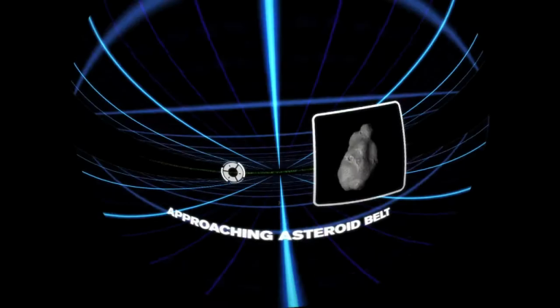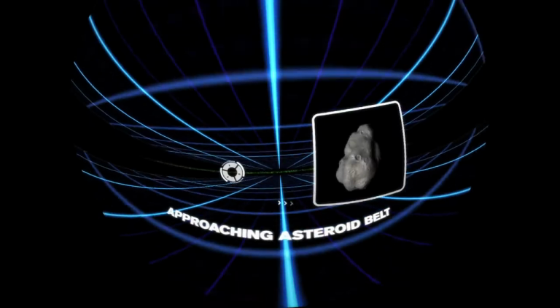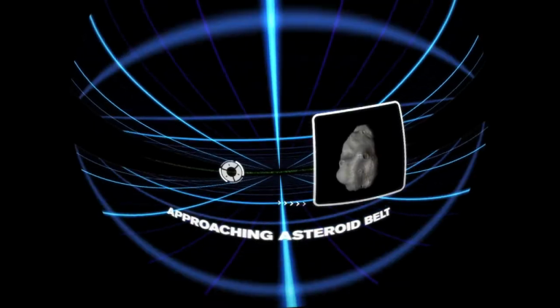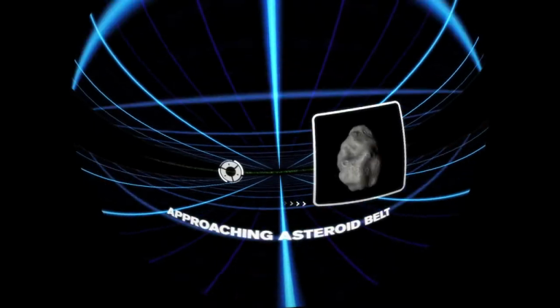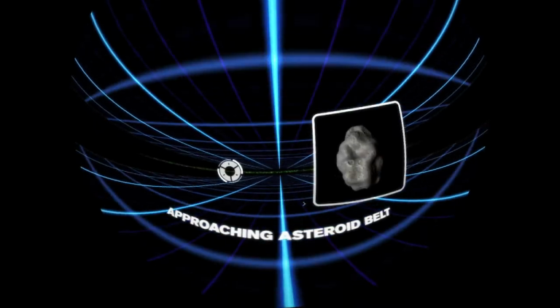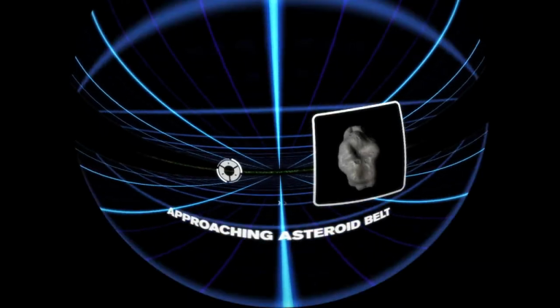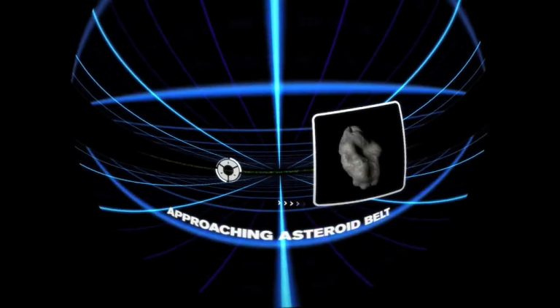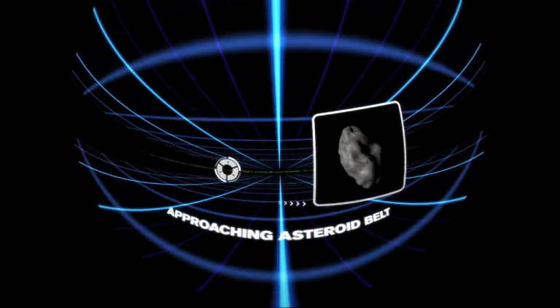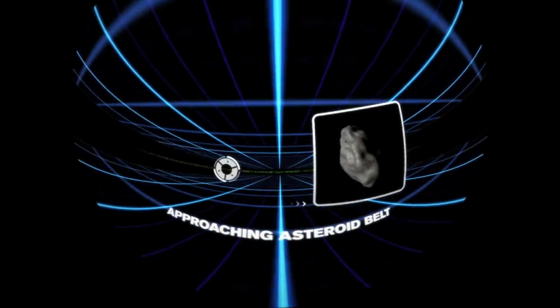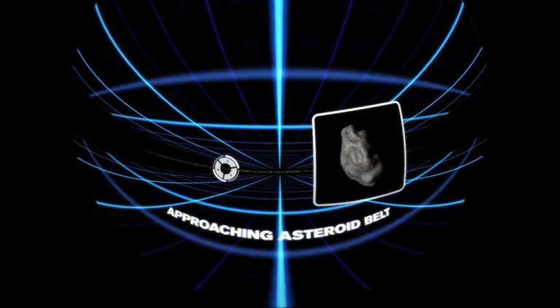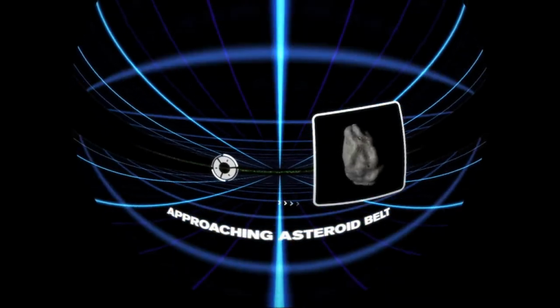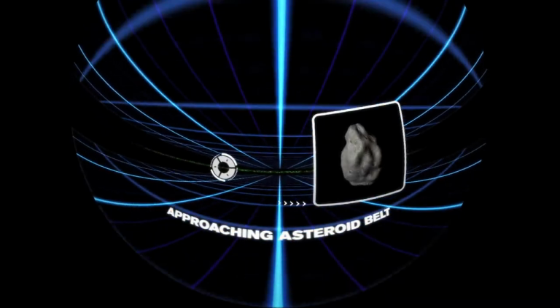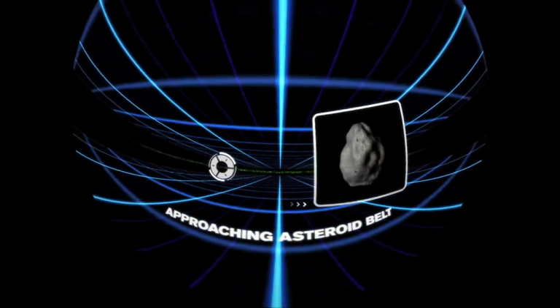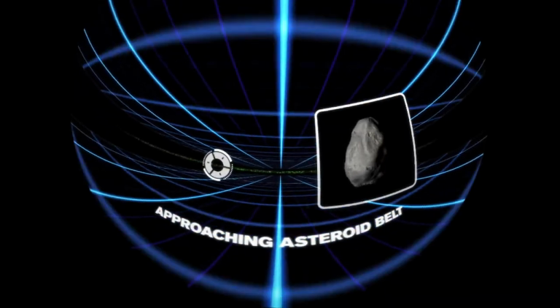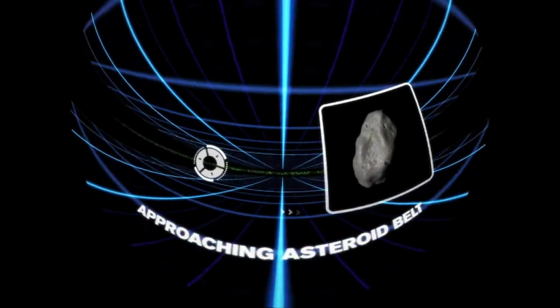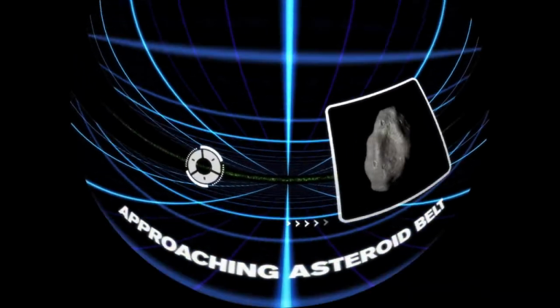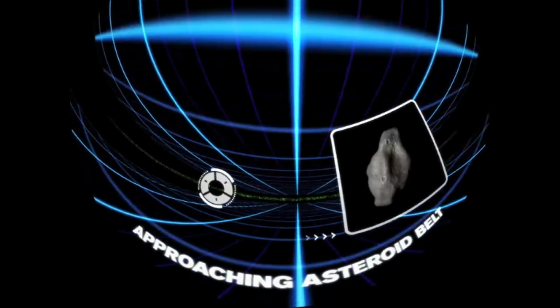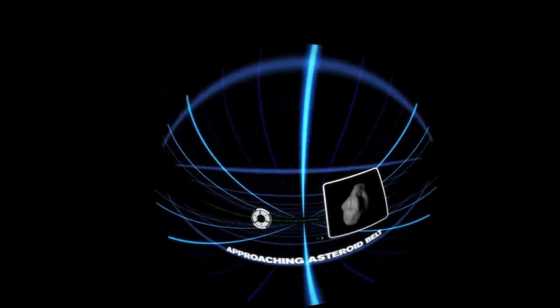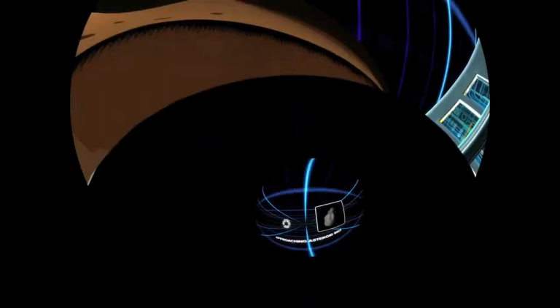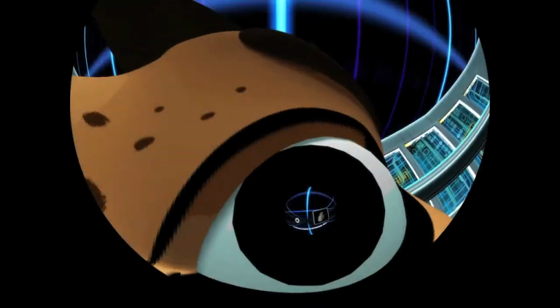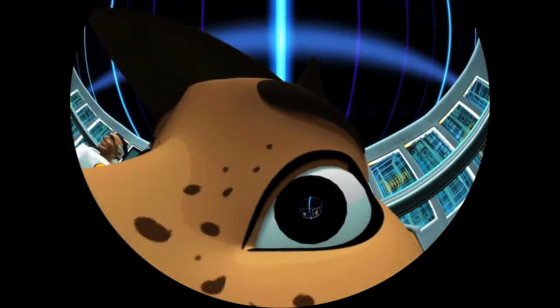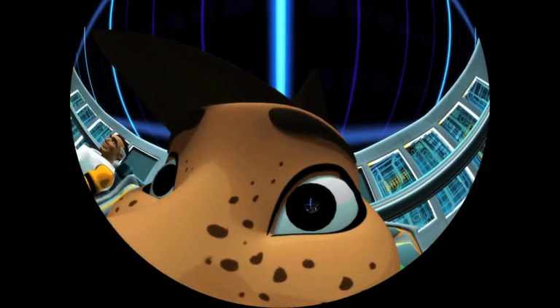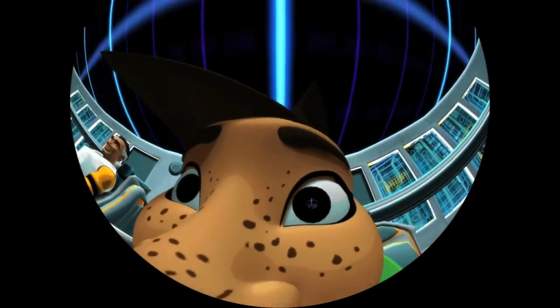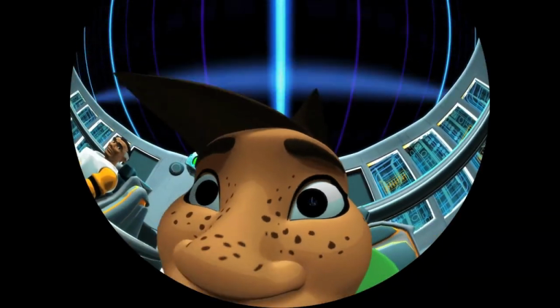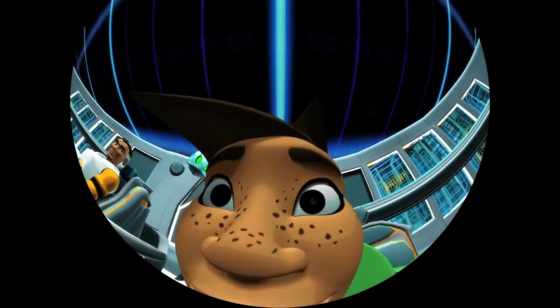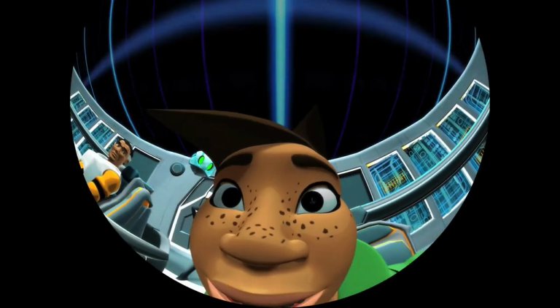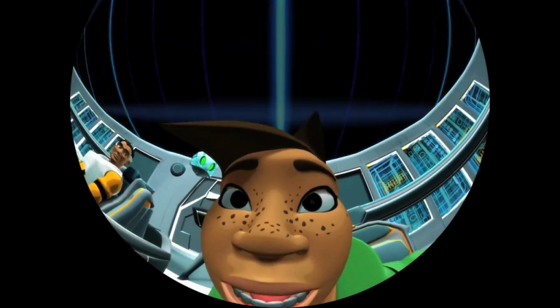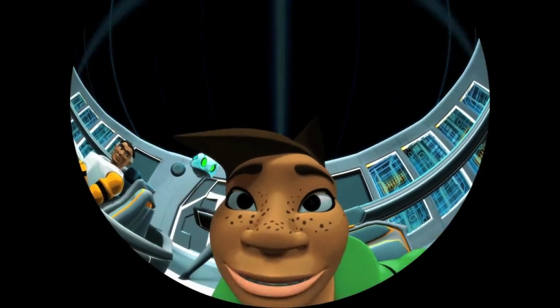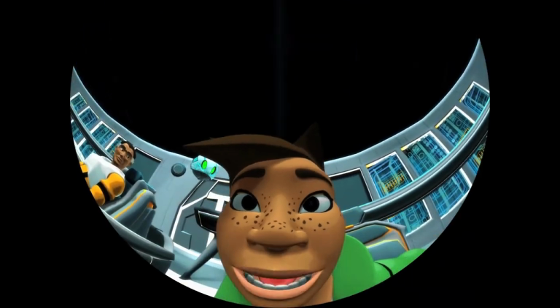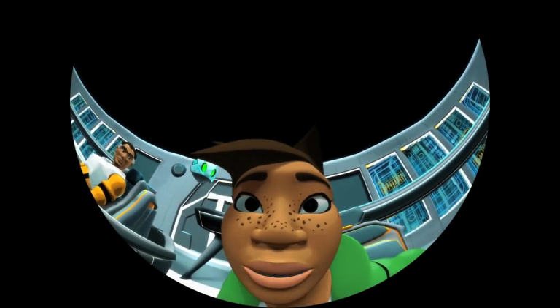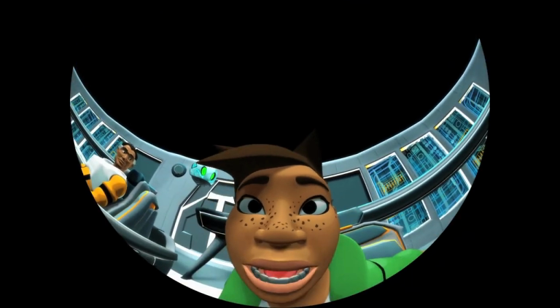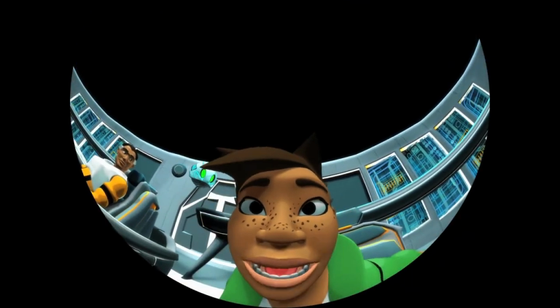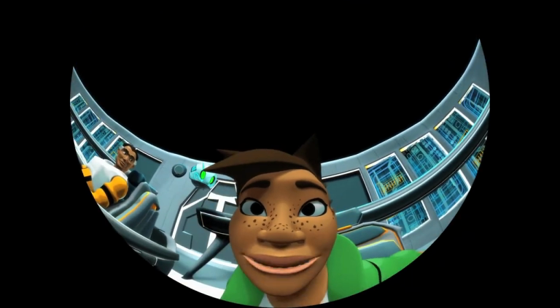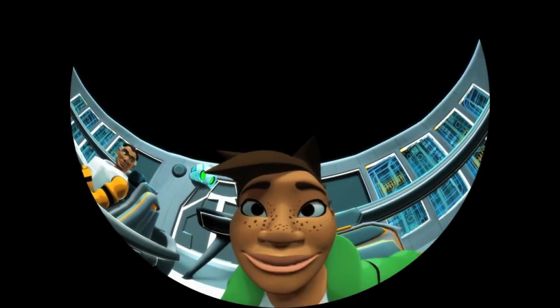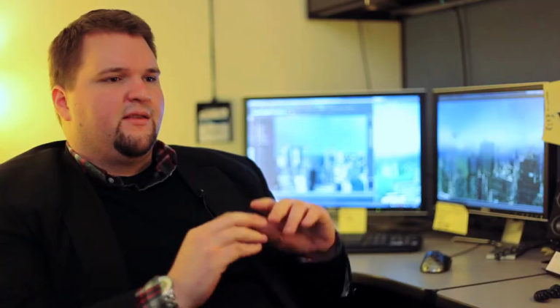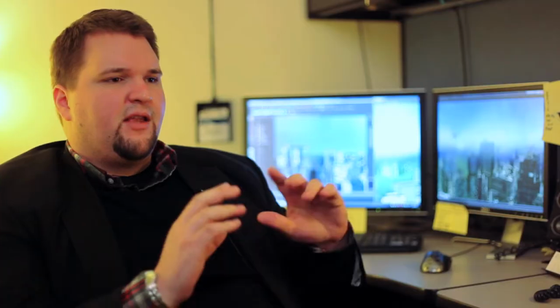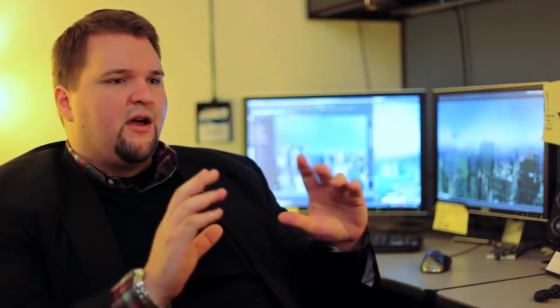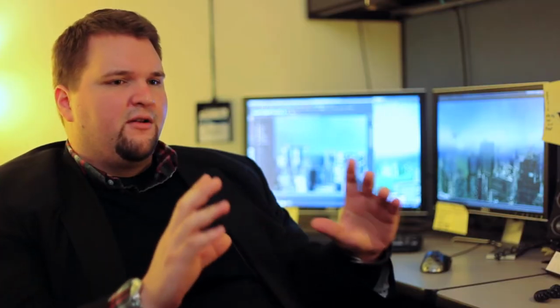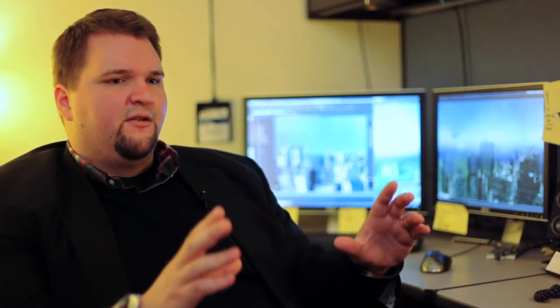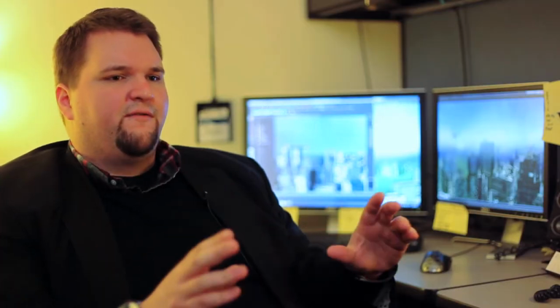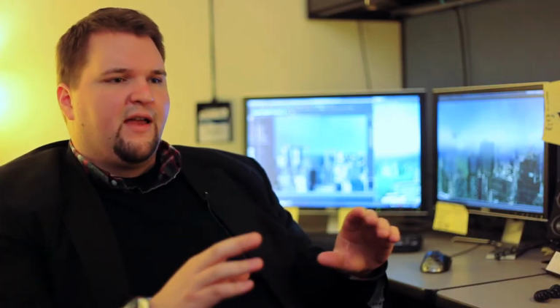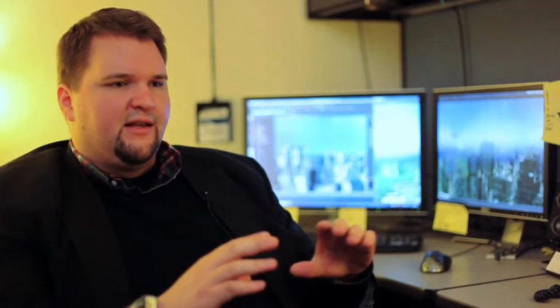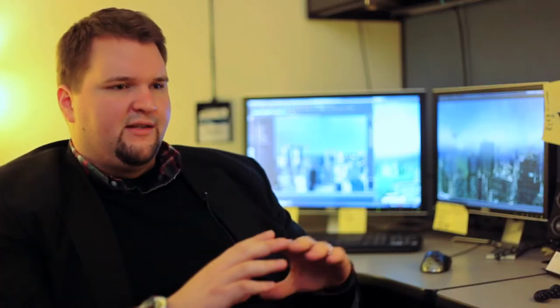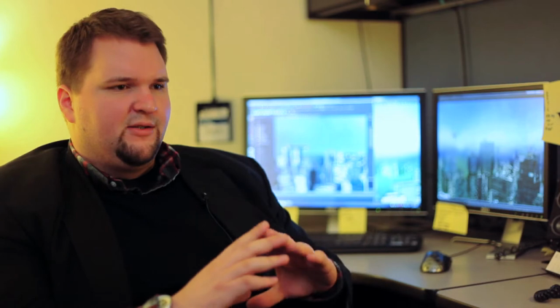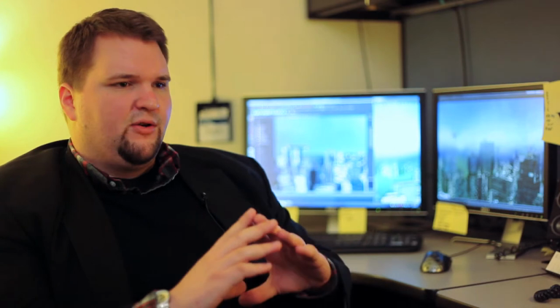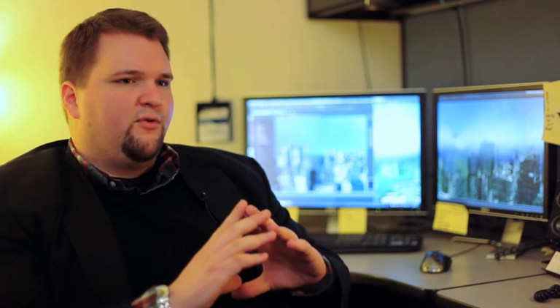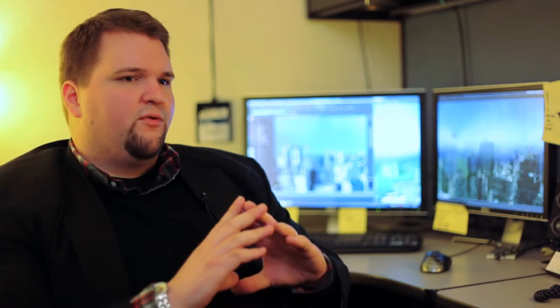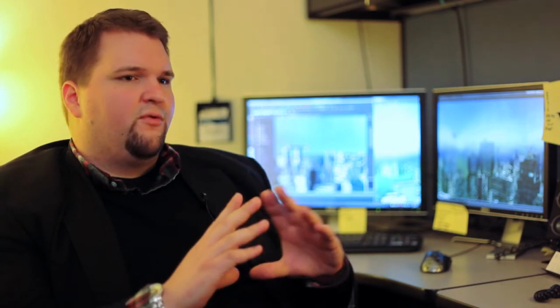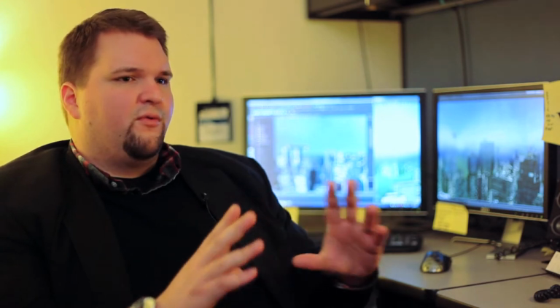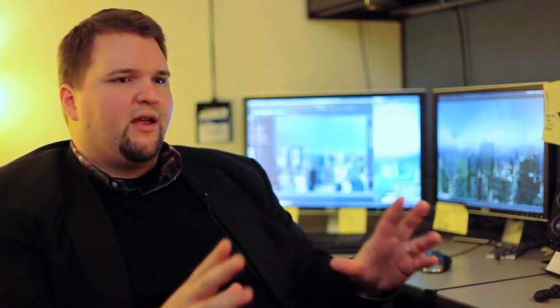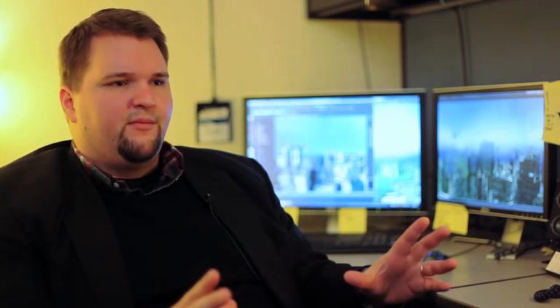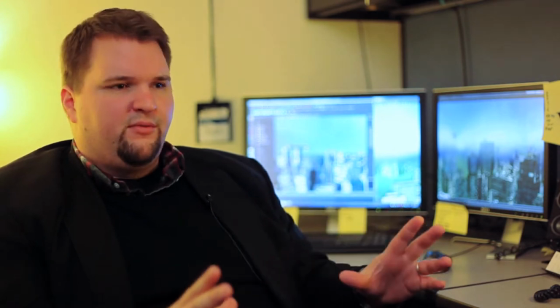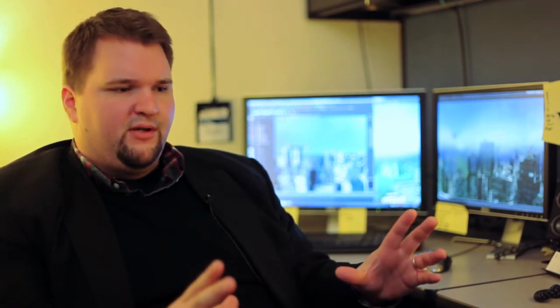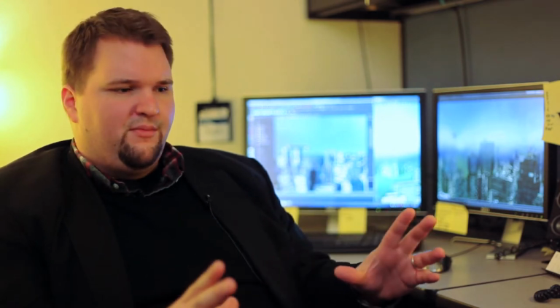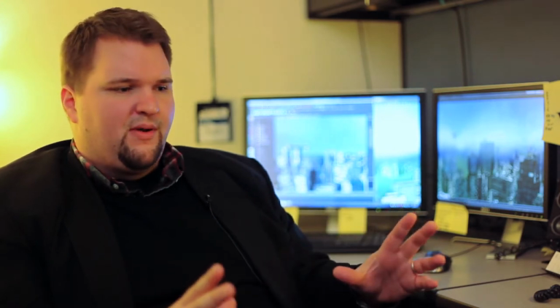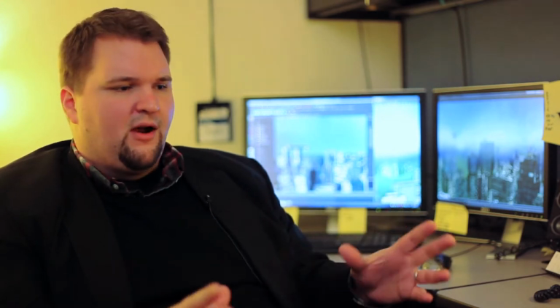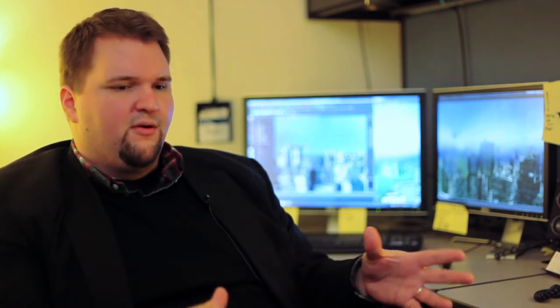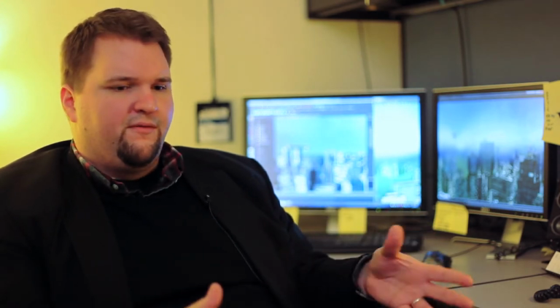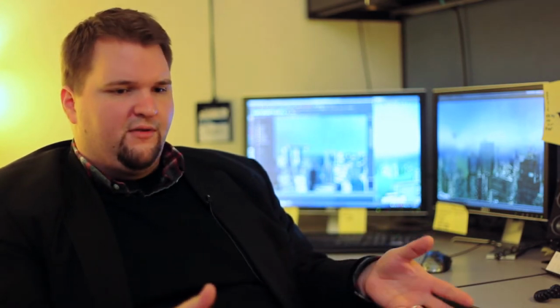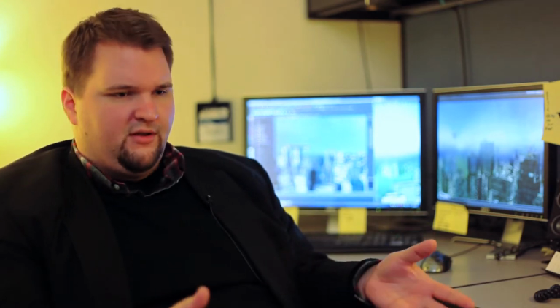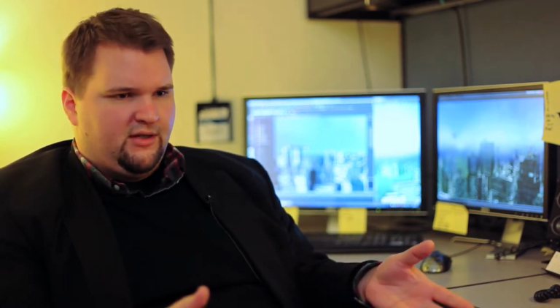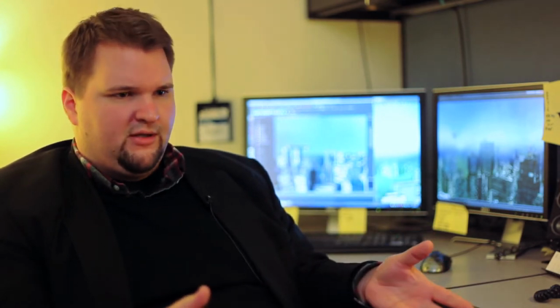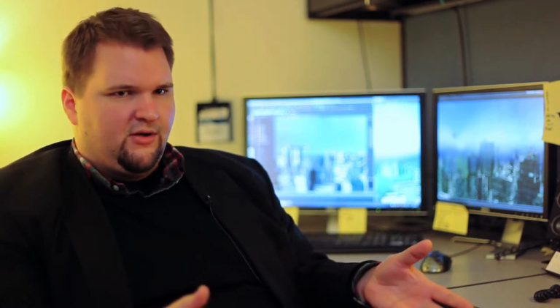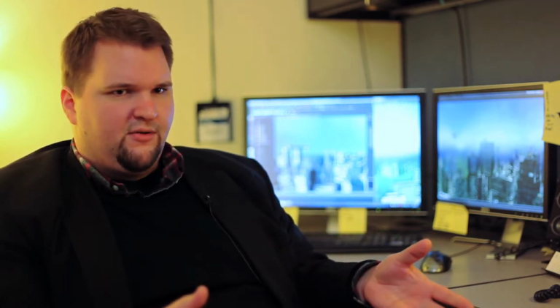Asteroid belt! Oh! Beamer! Cancel hyperdrive!